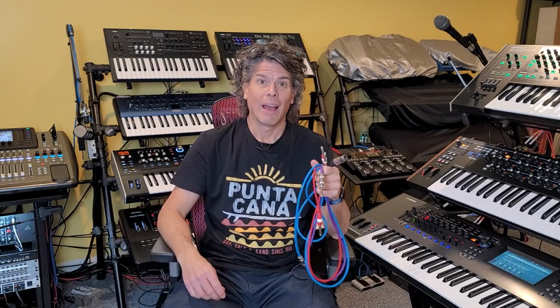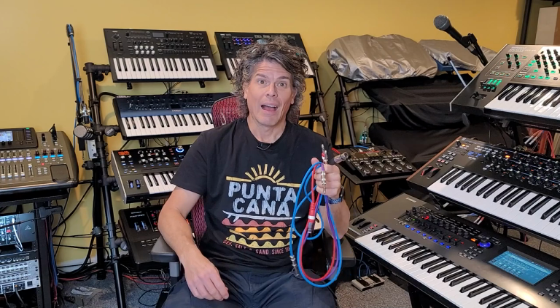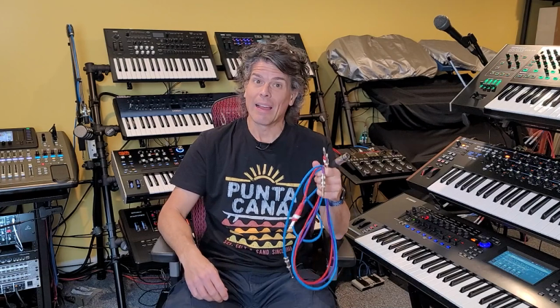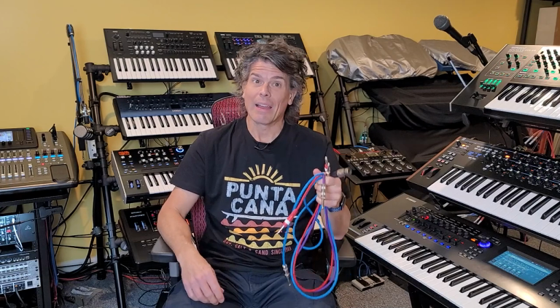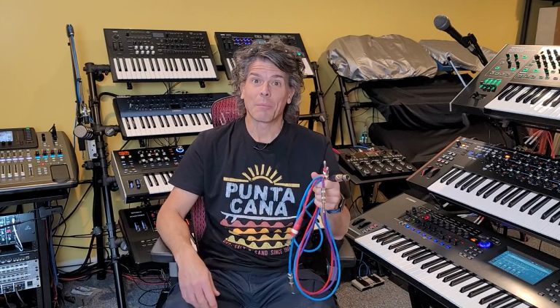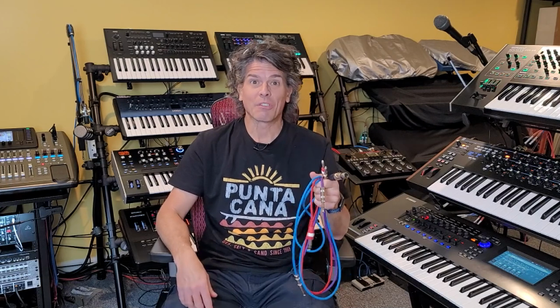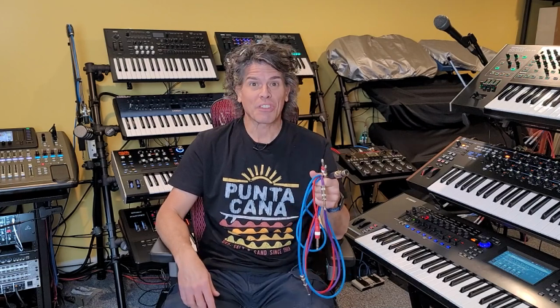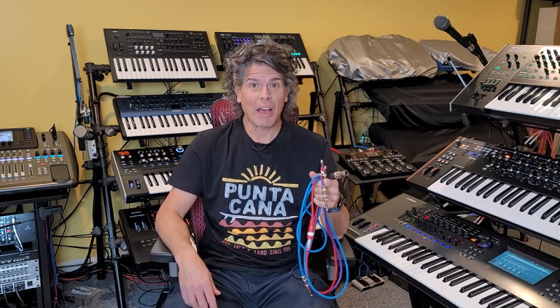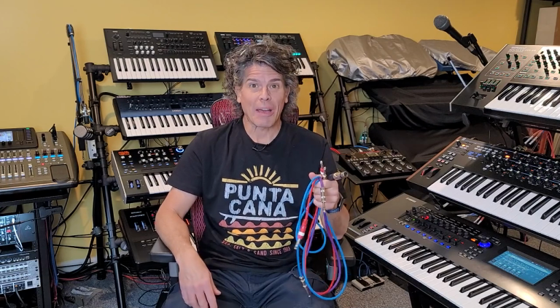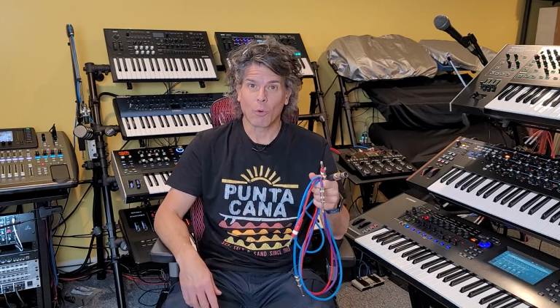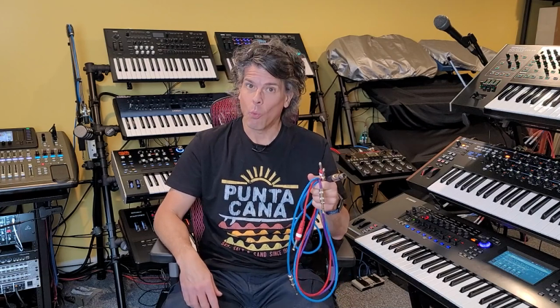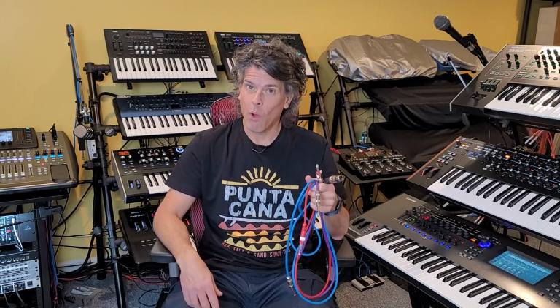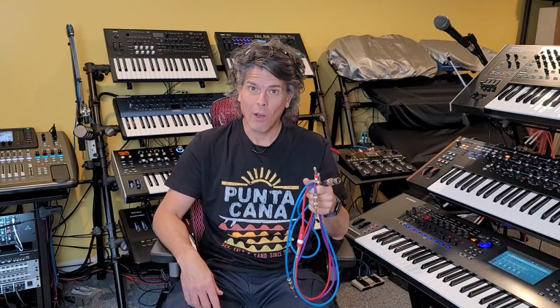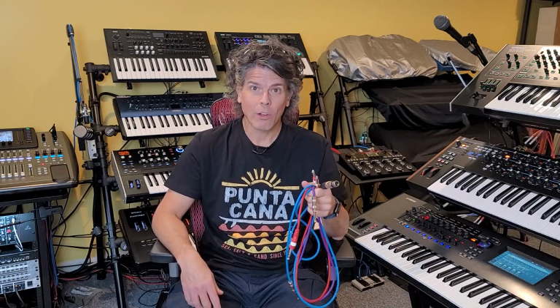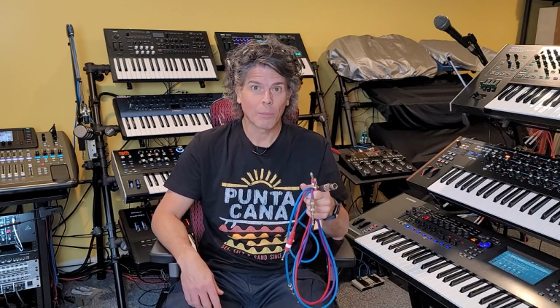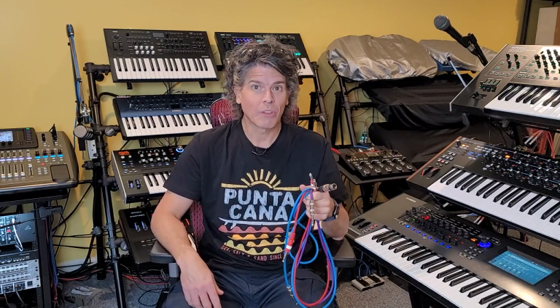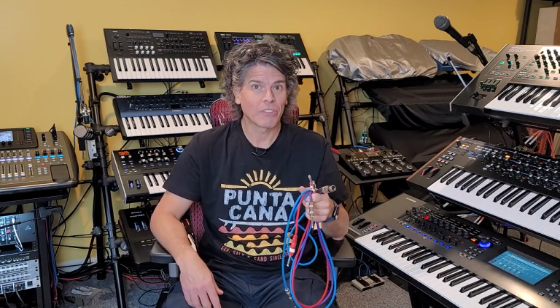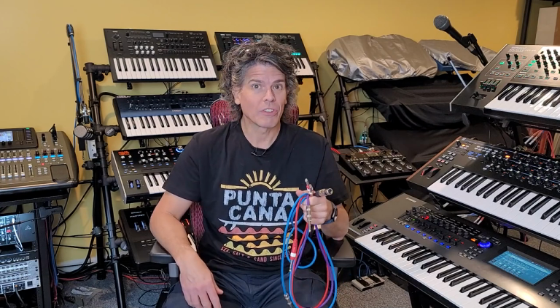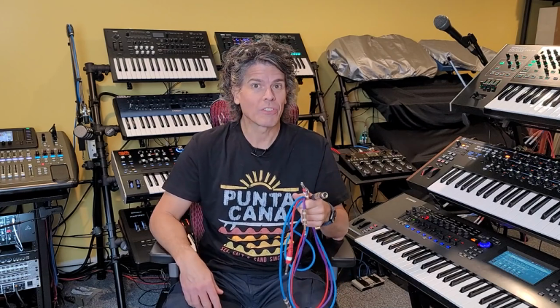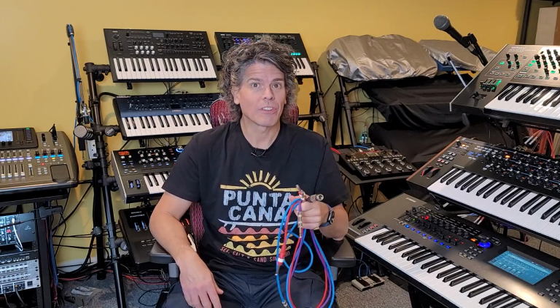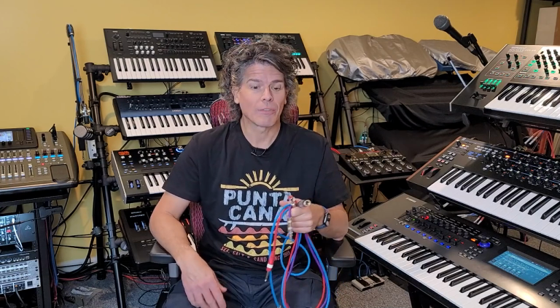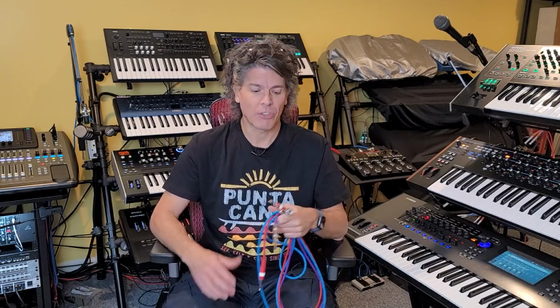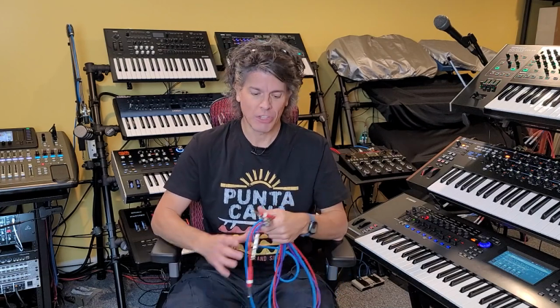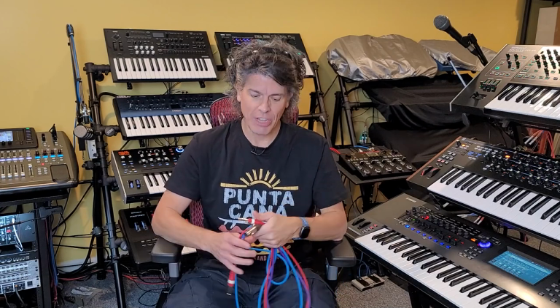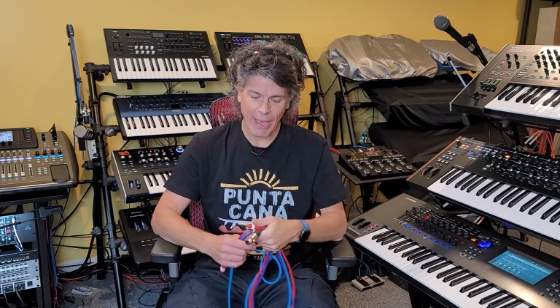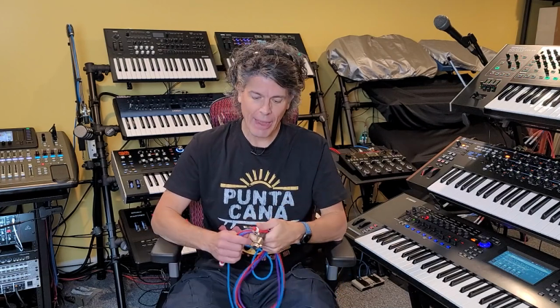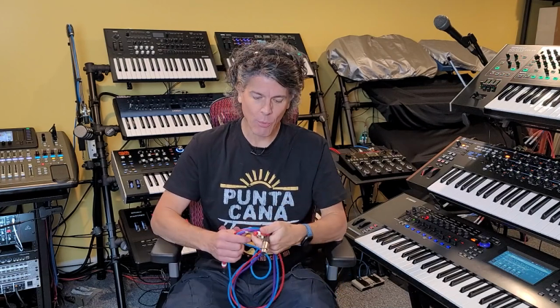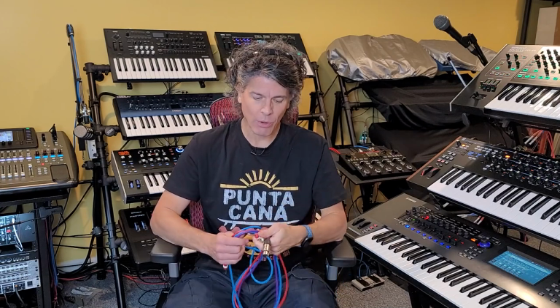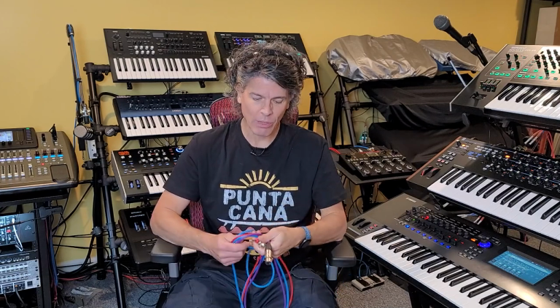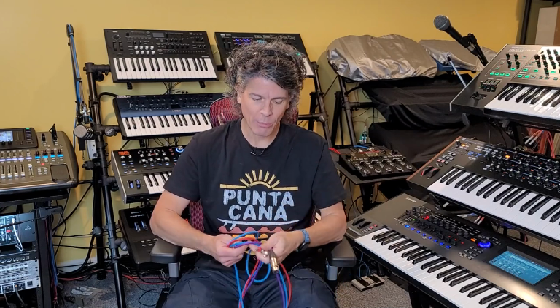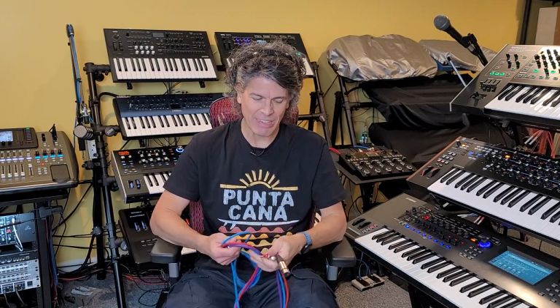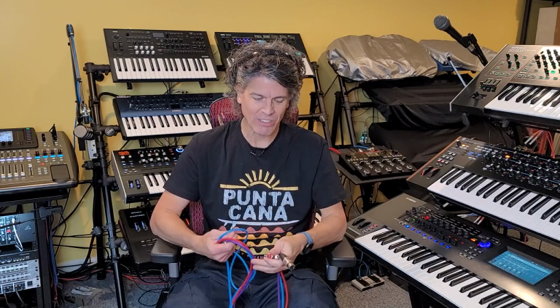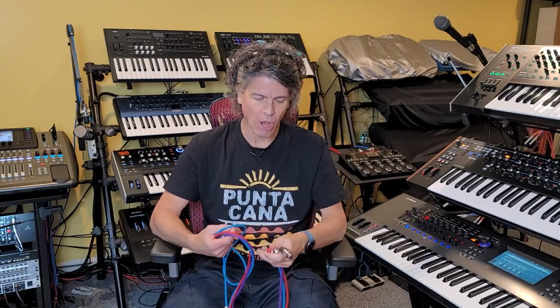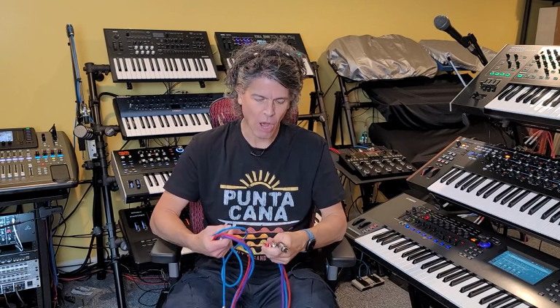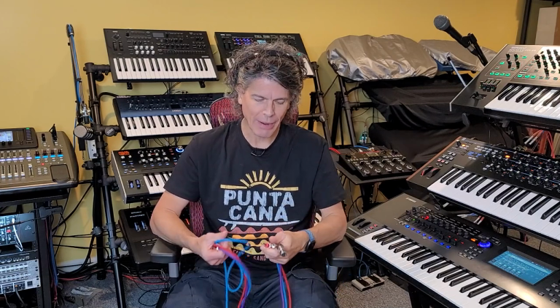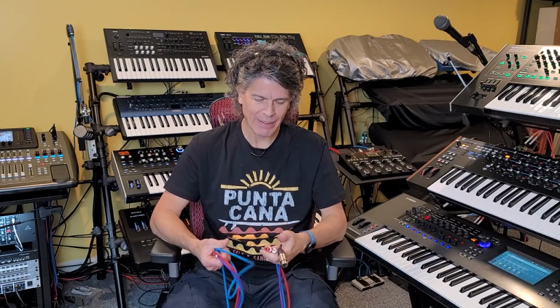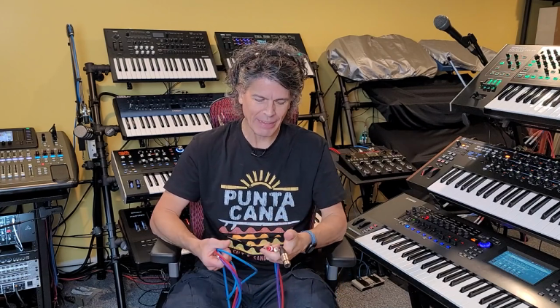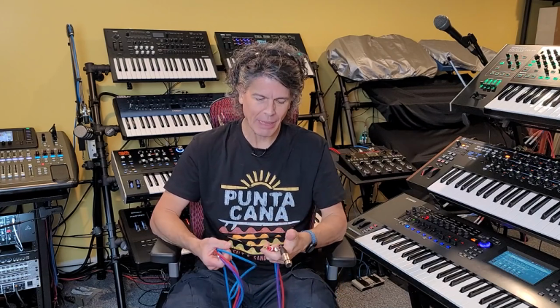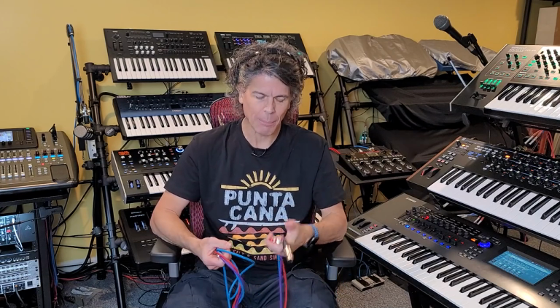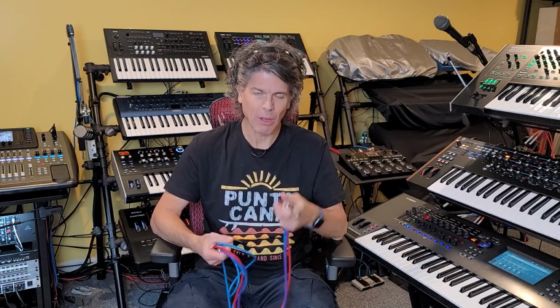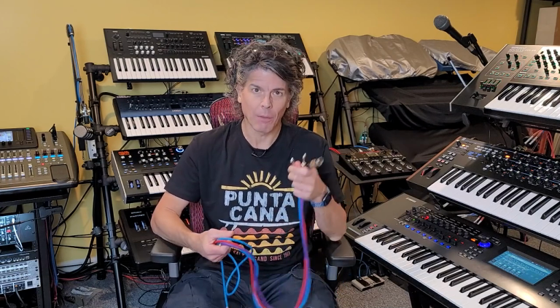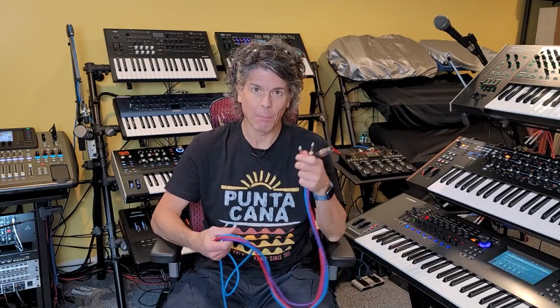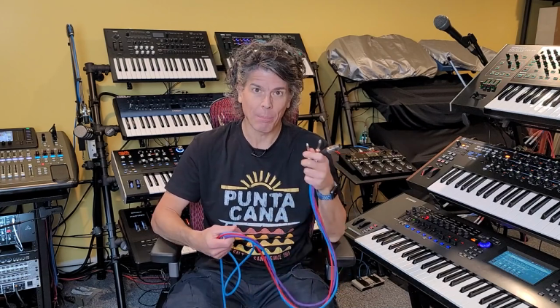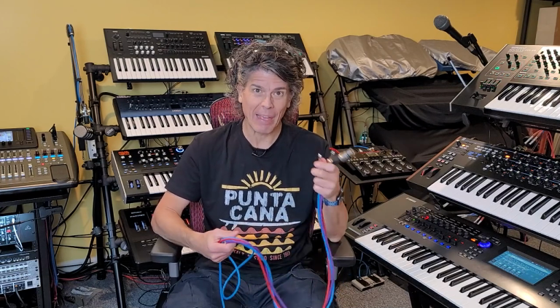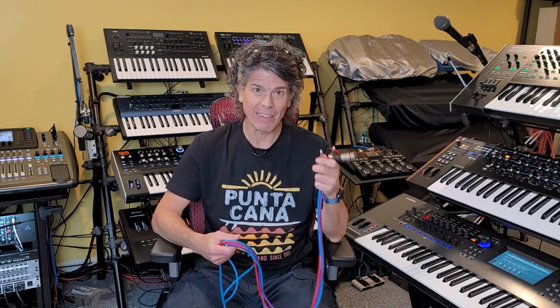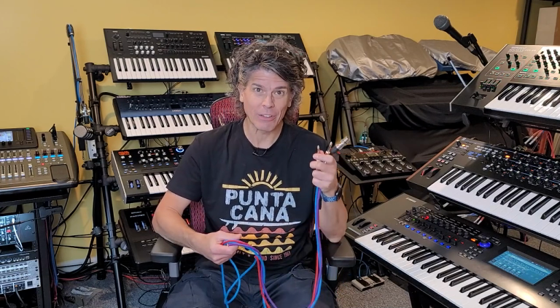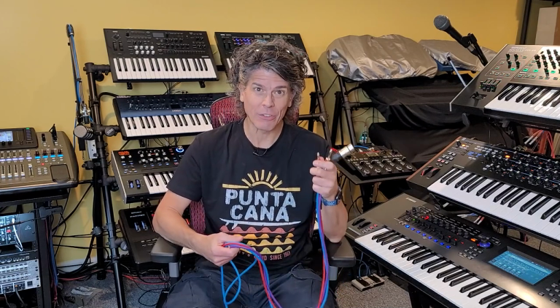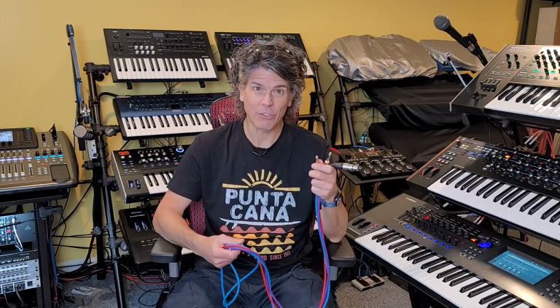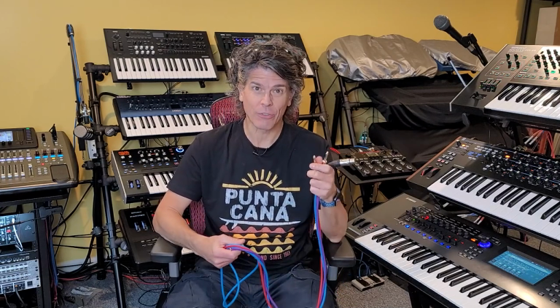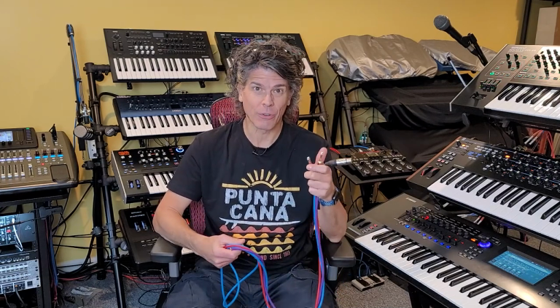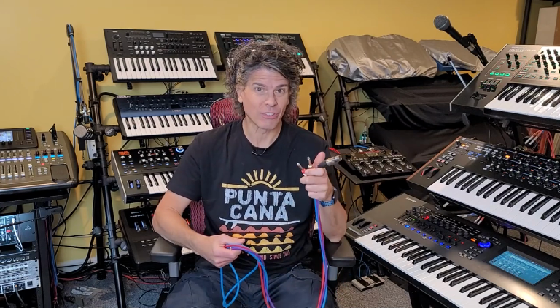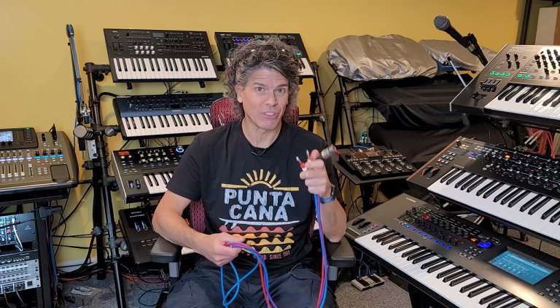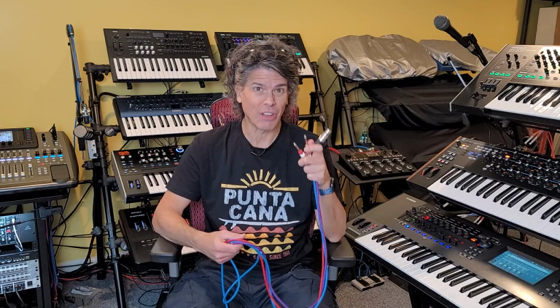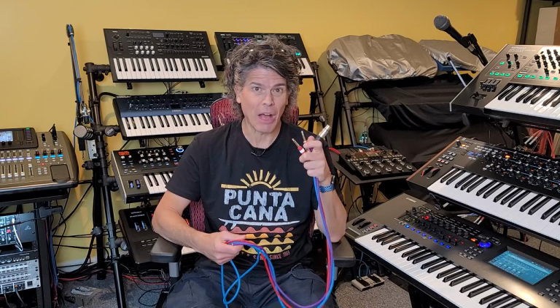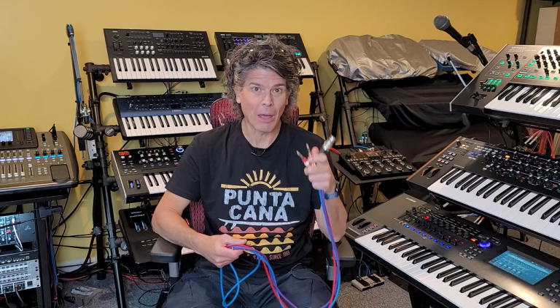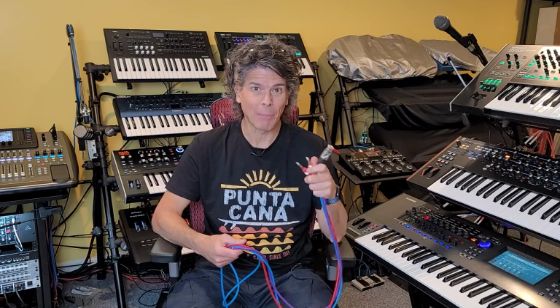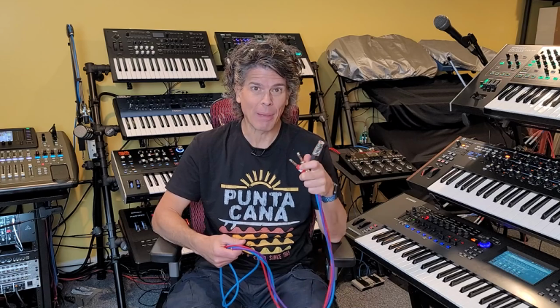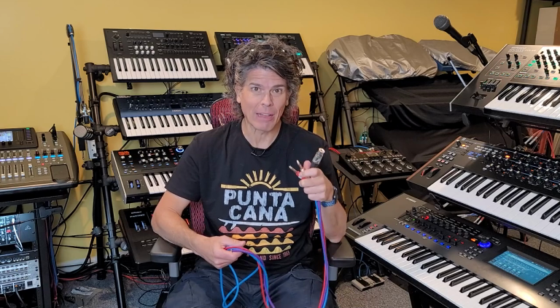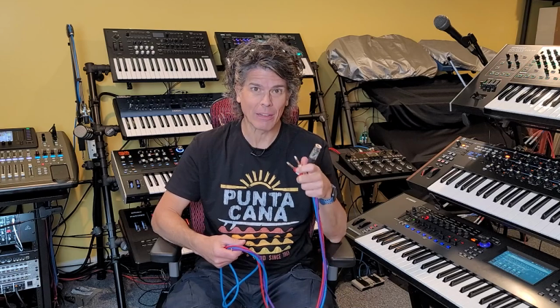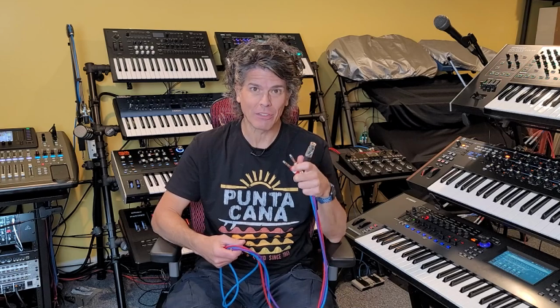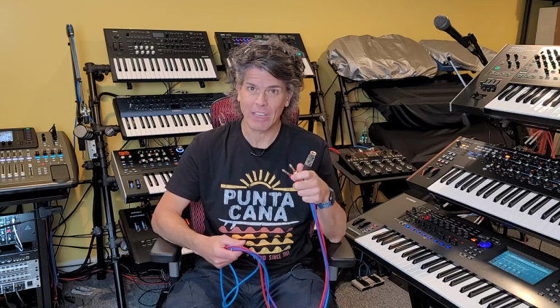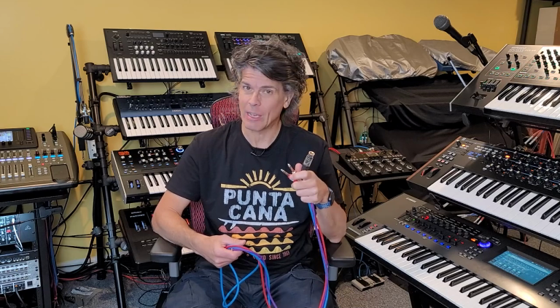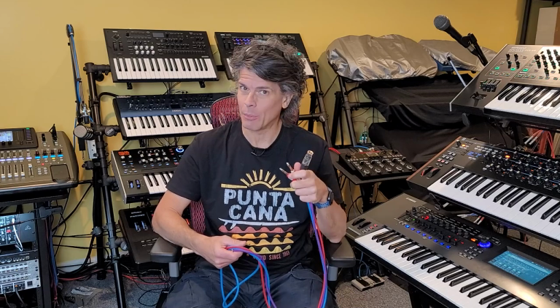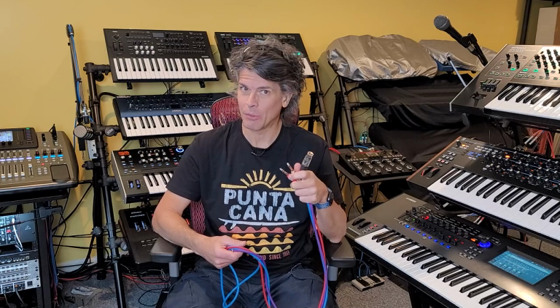Hi, I'm Scott. Welcome to SYNSTUFF. Today we're going to be talking about balanced versus unbalanced cables.